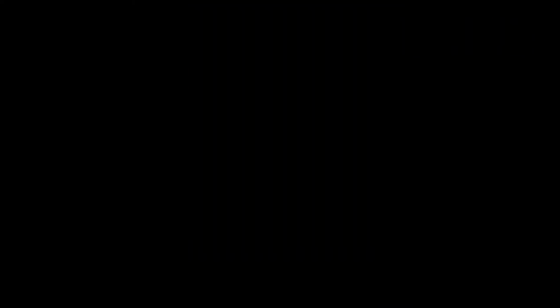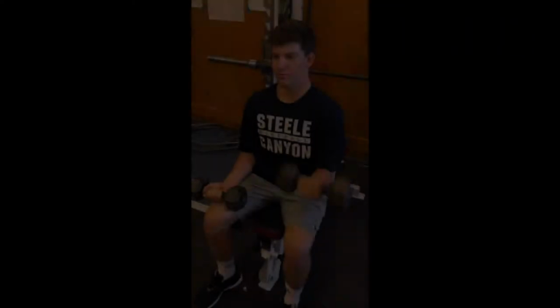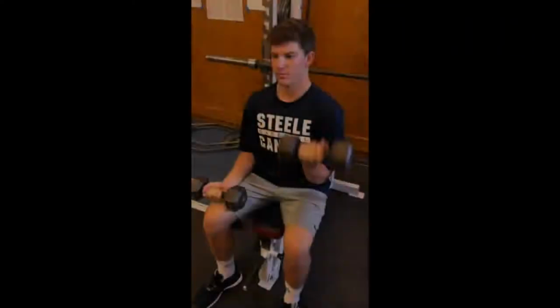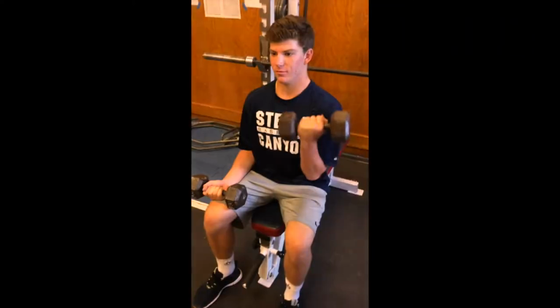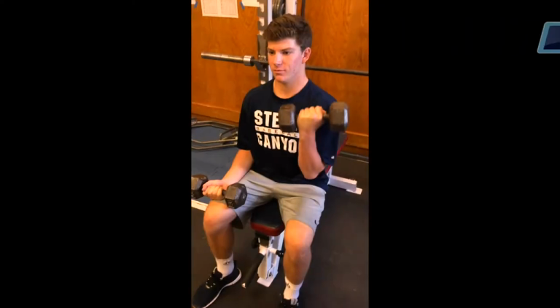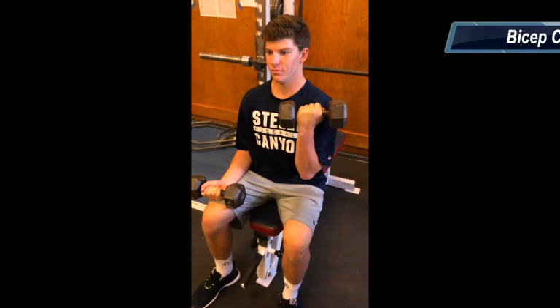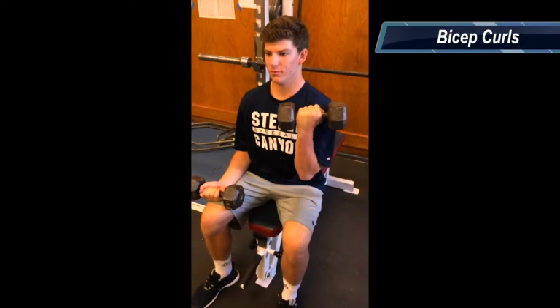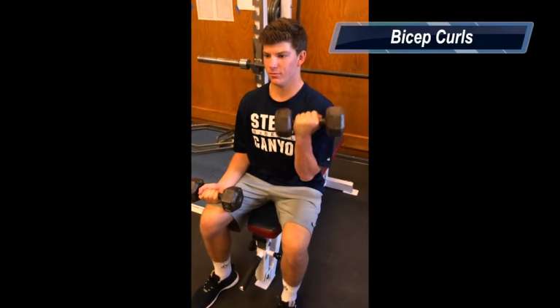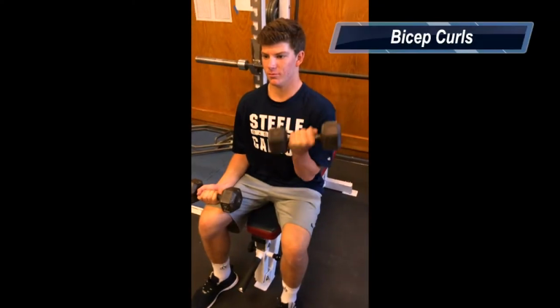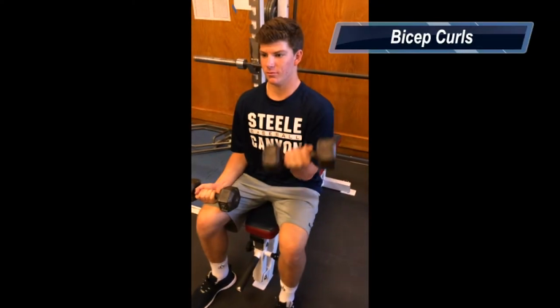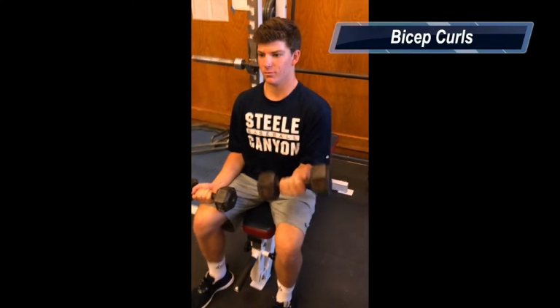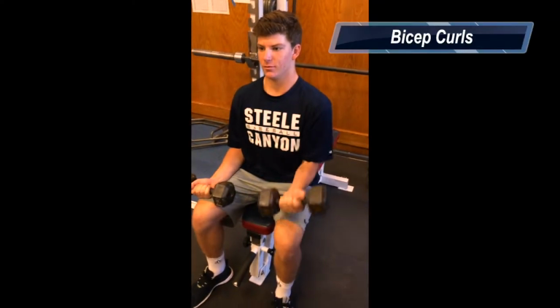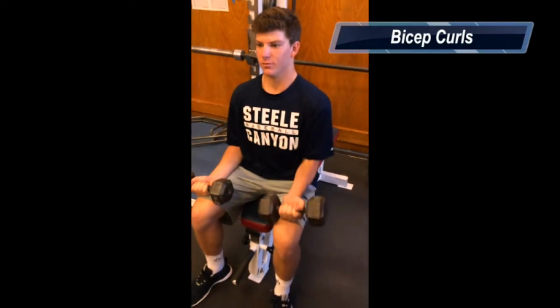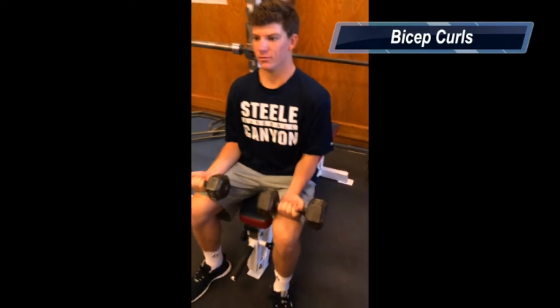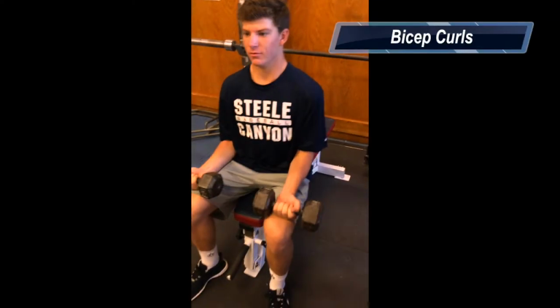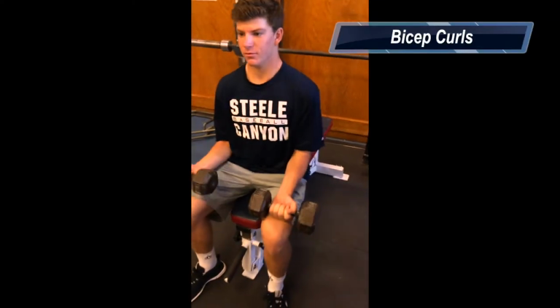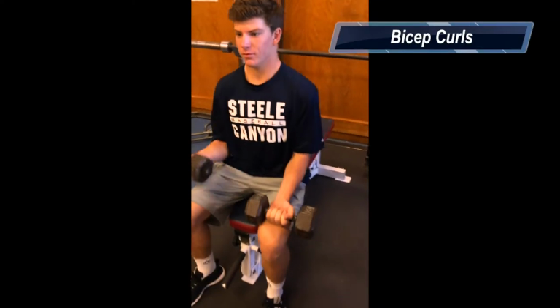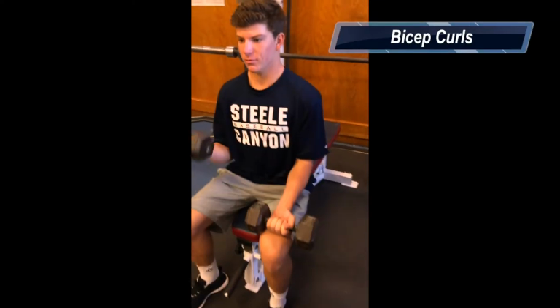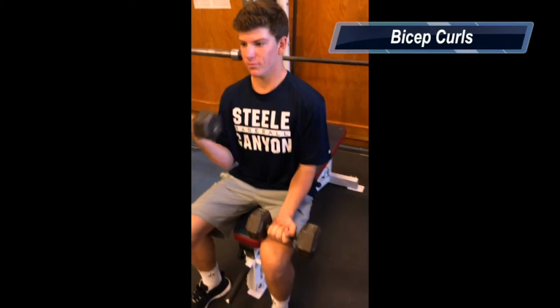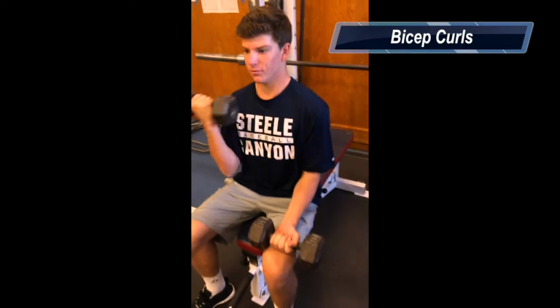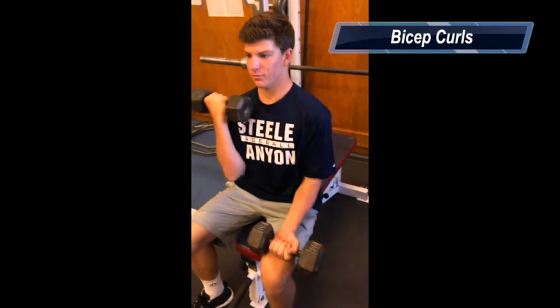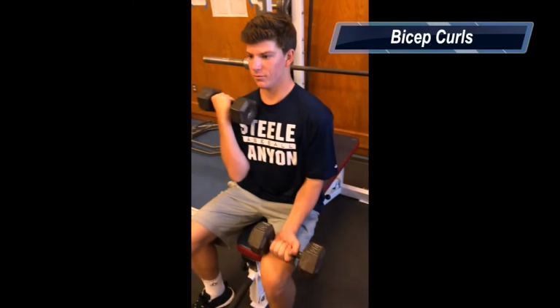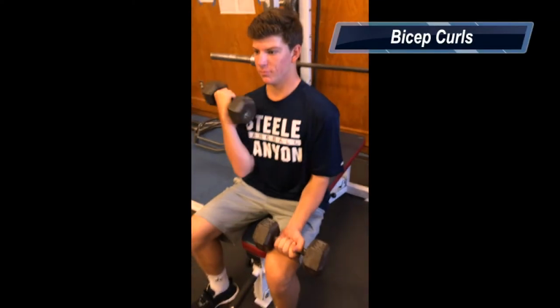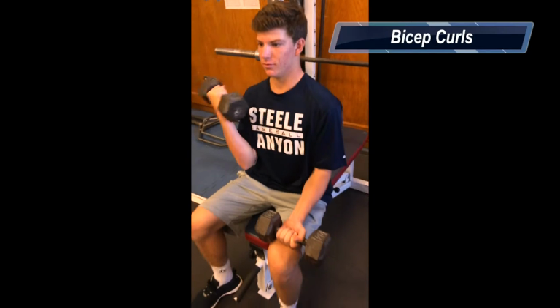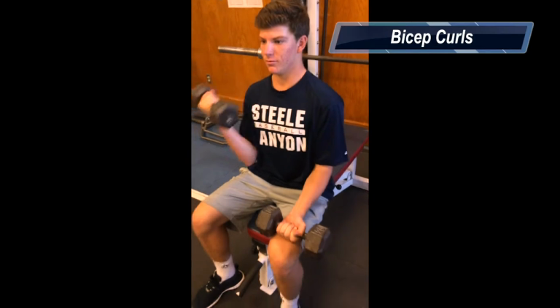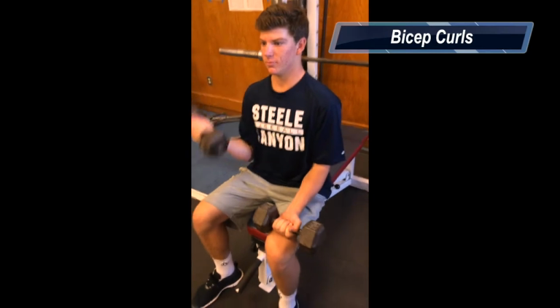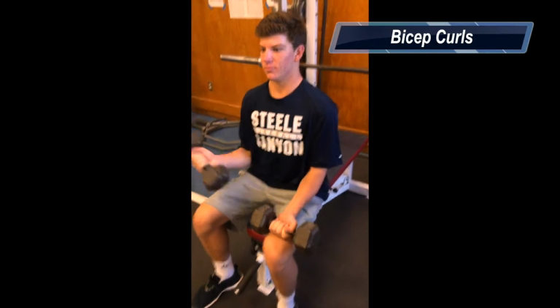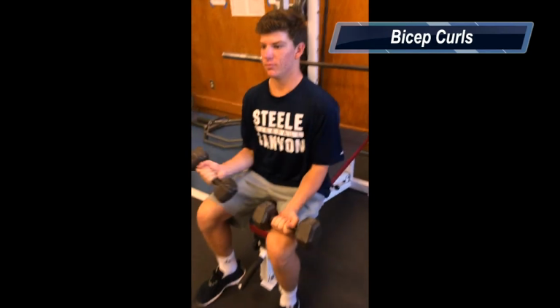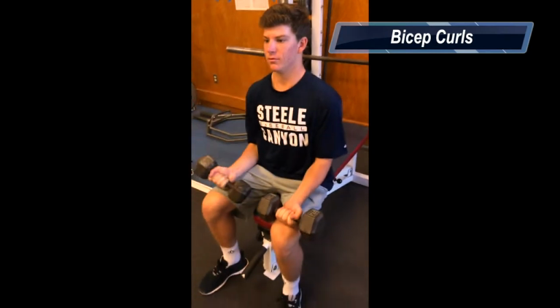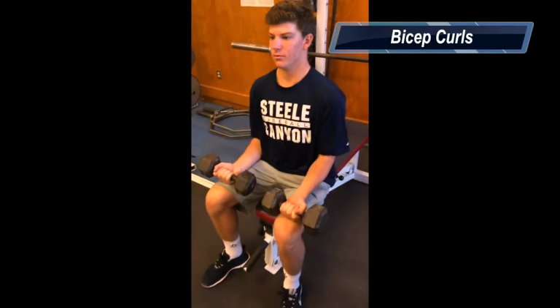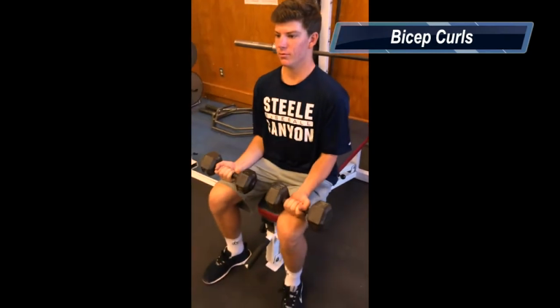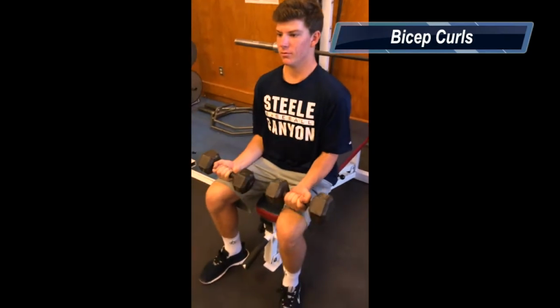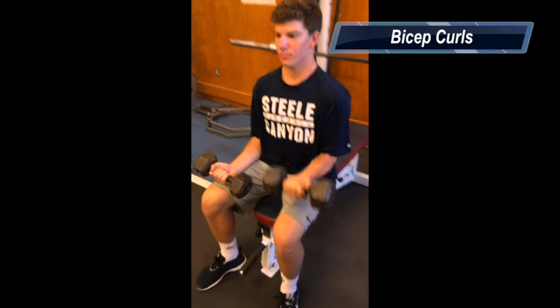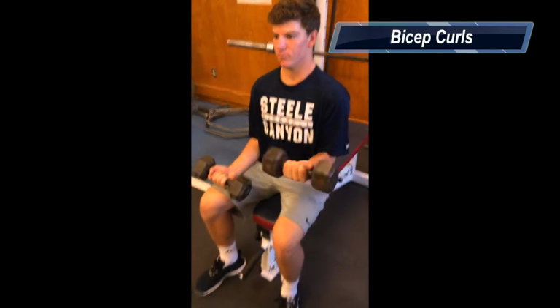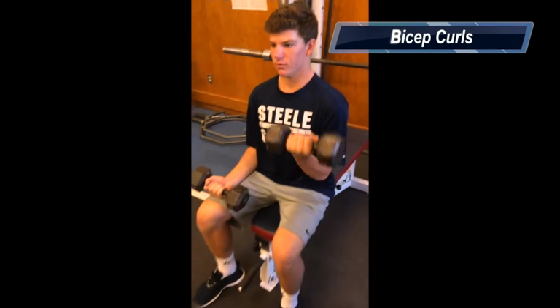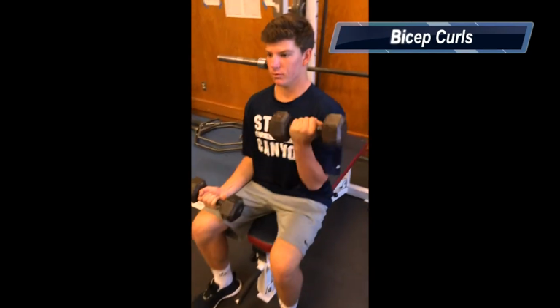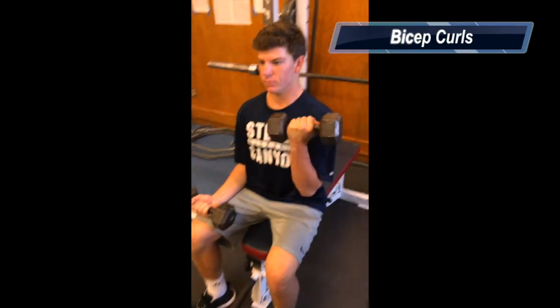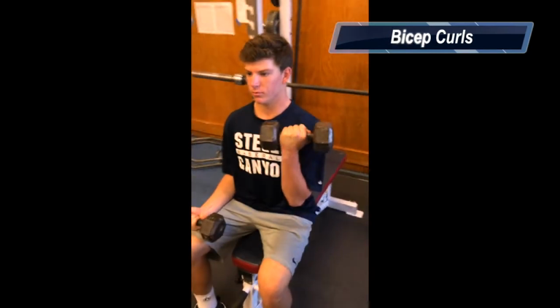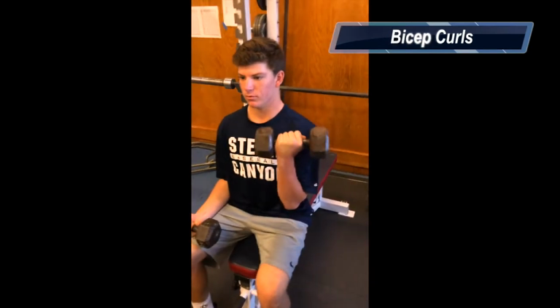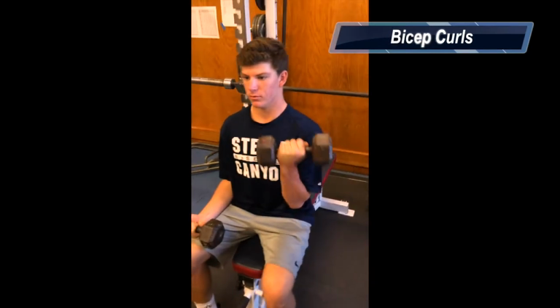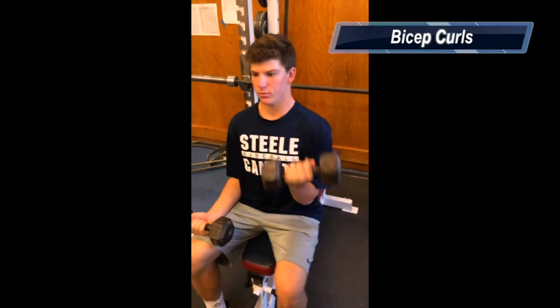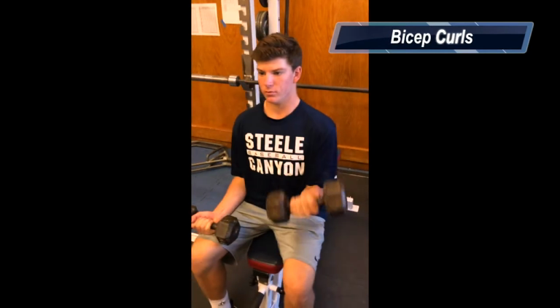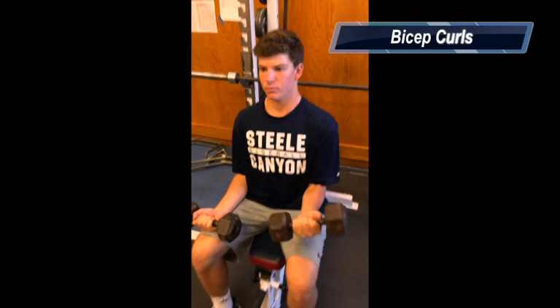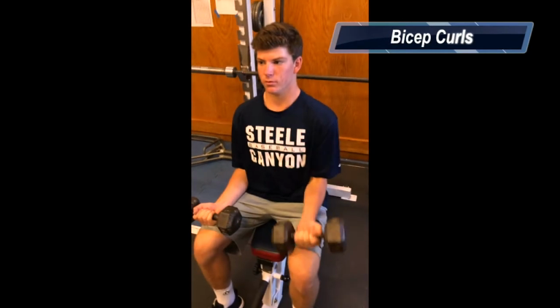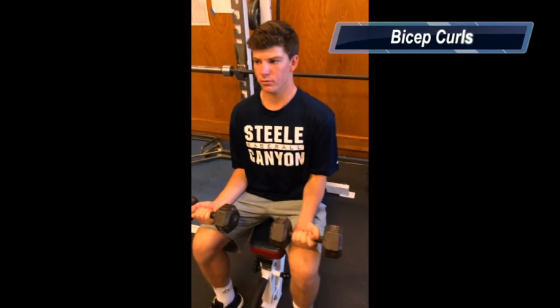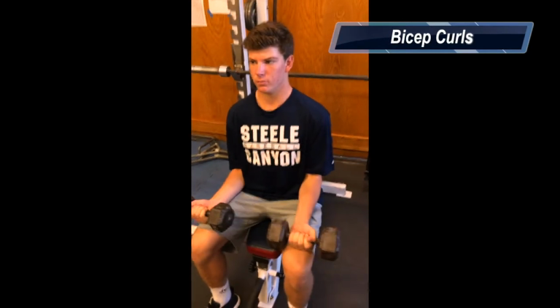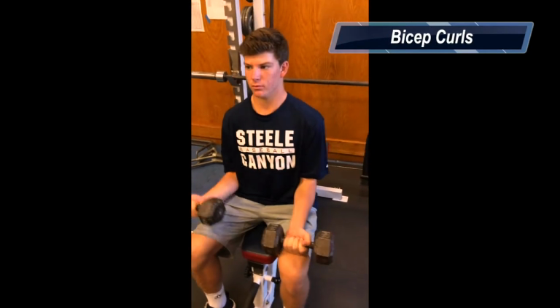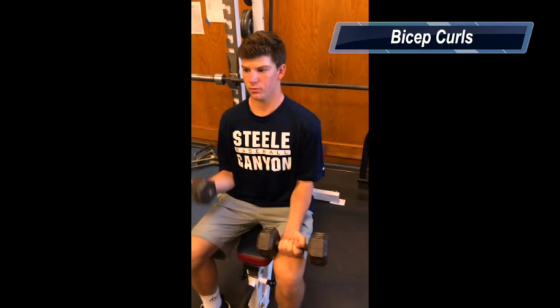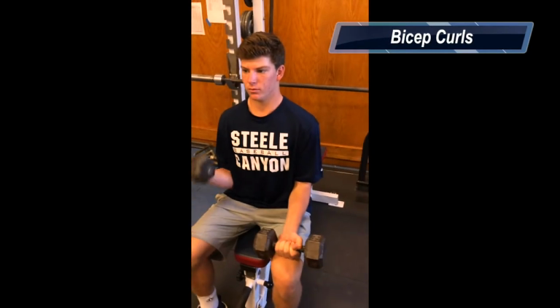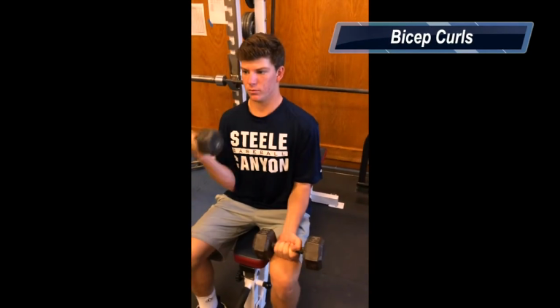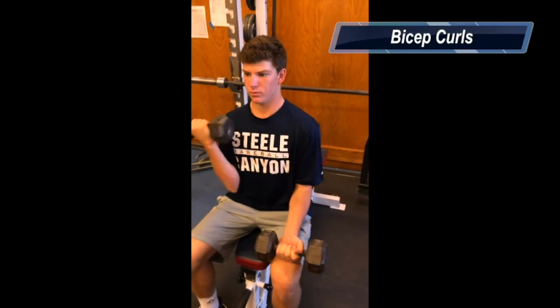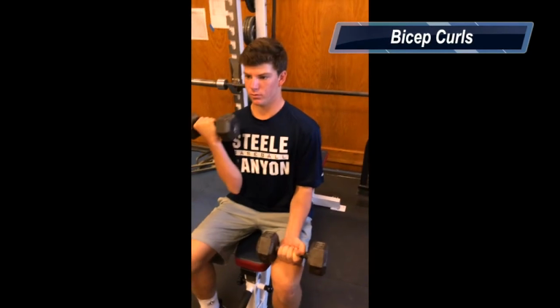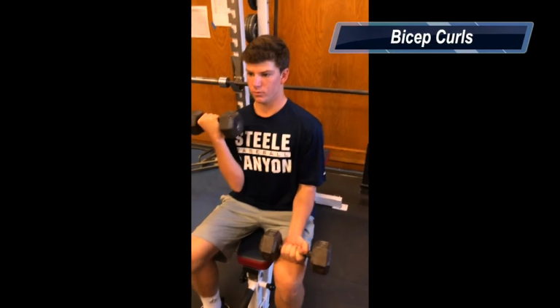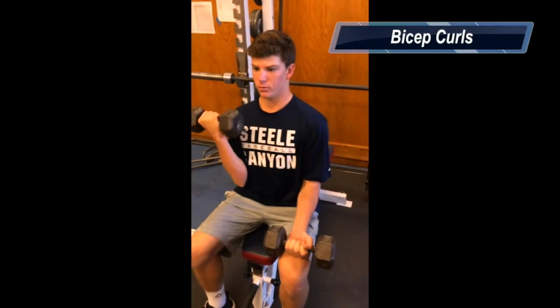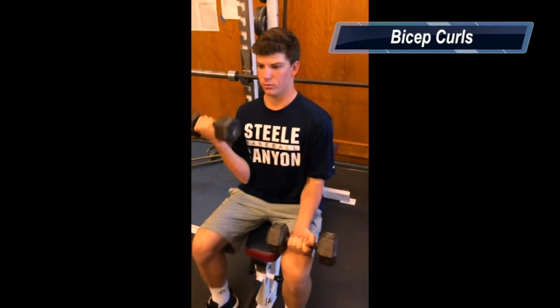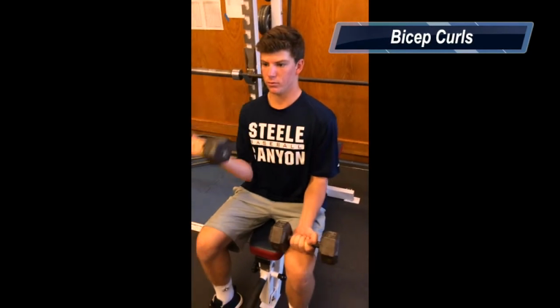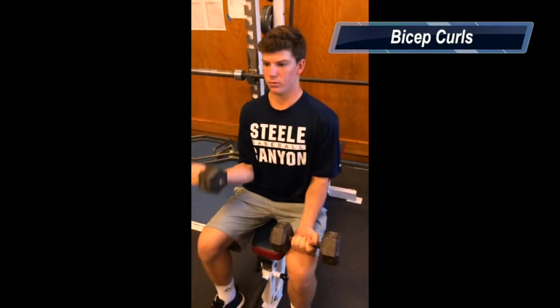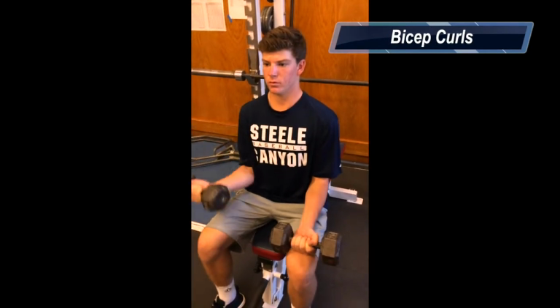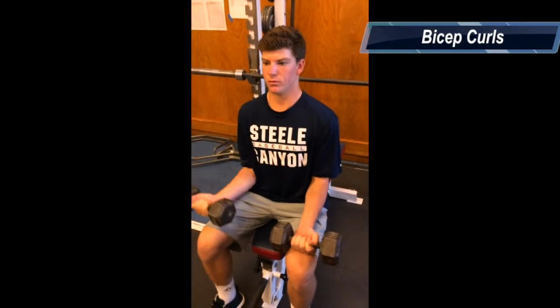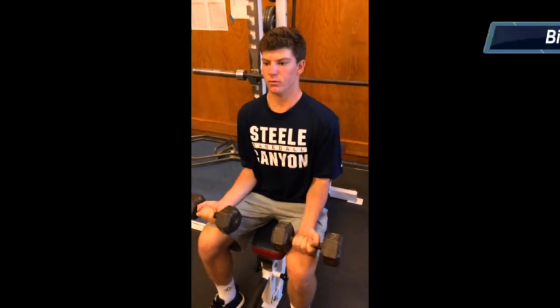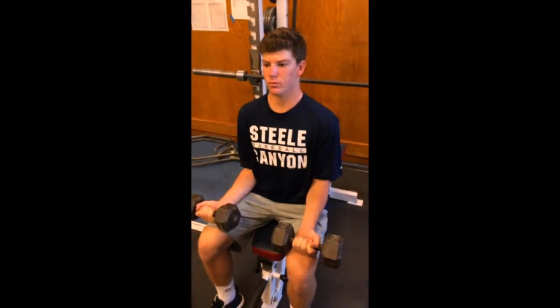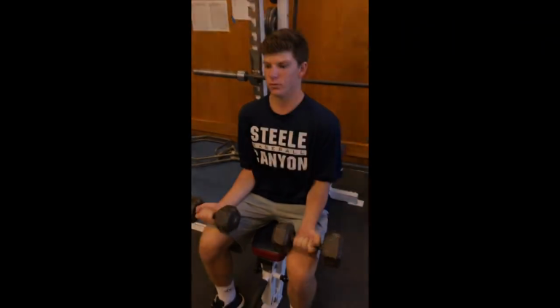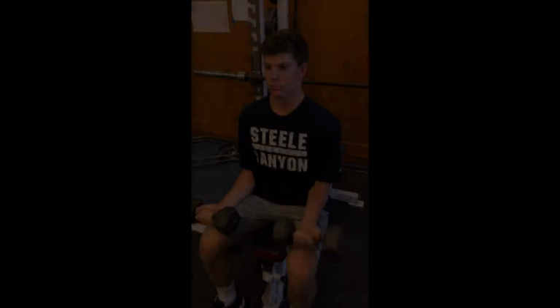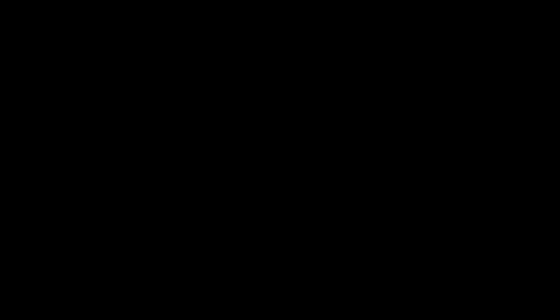This is the bicep curl. It exercises the bicep. Always make sure to use your comfortable weight so you don't hurt yourself.